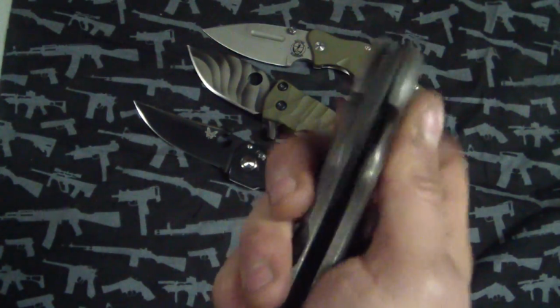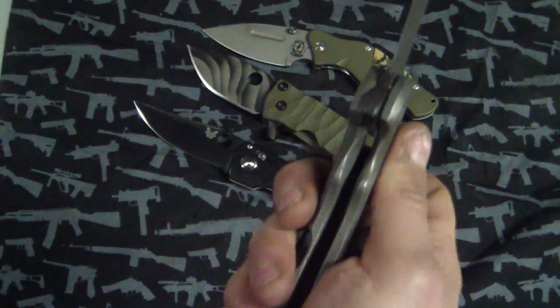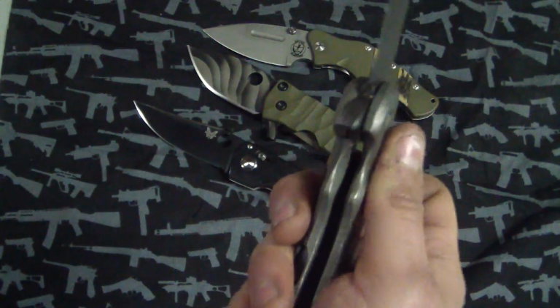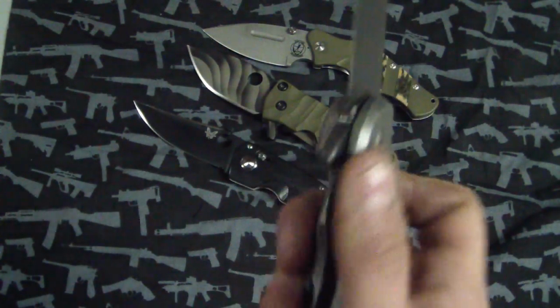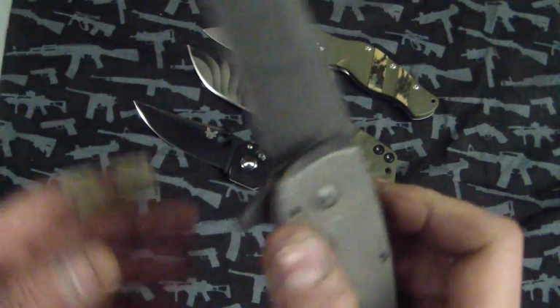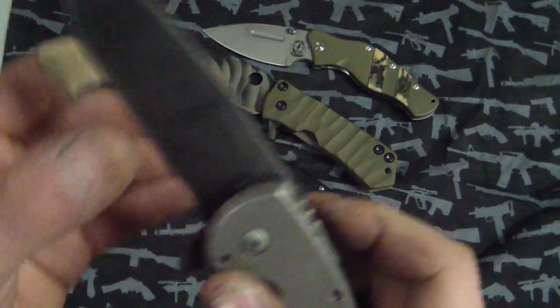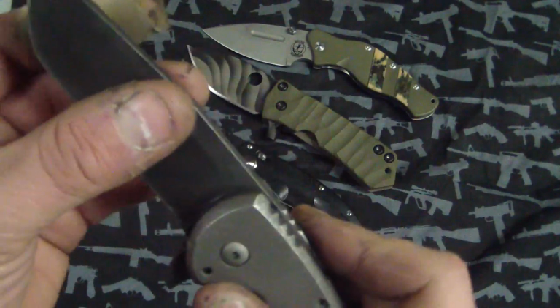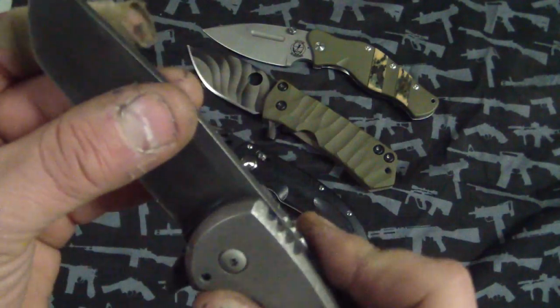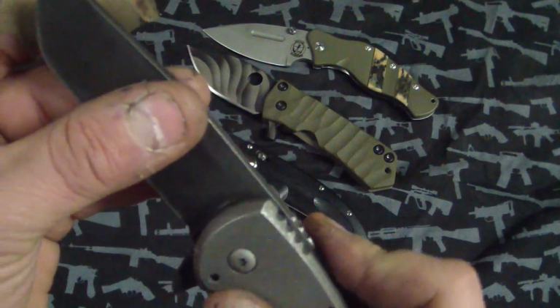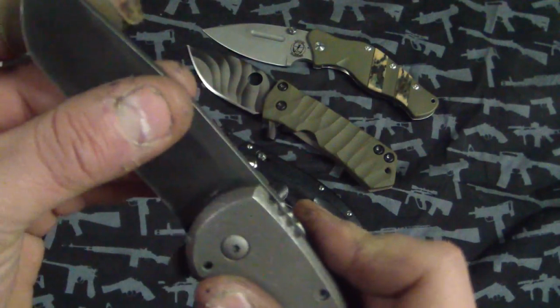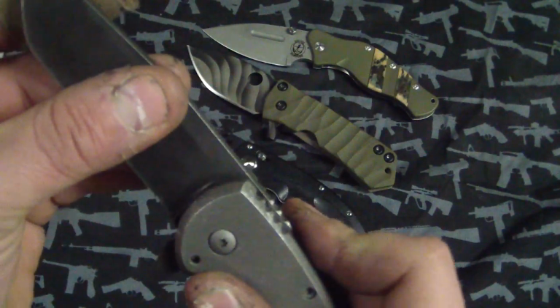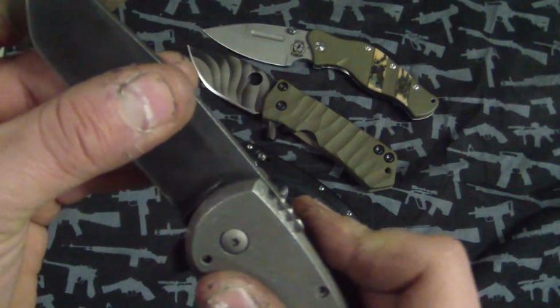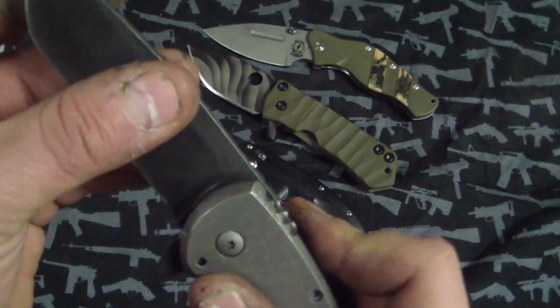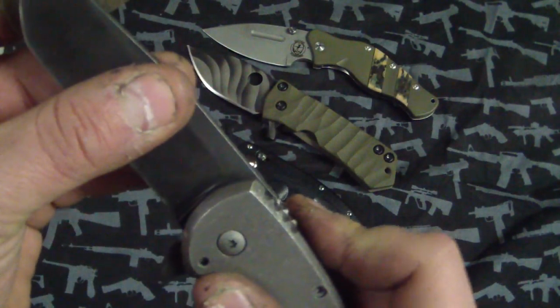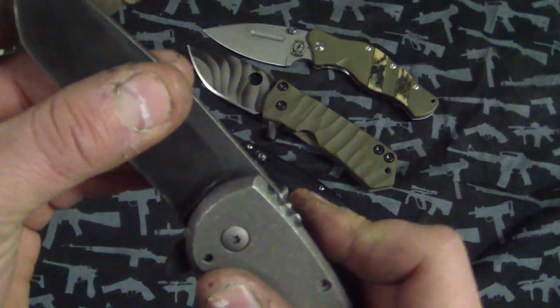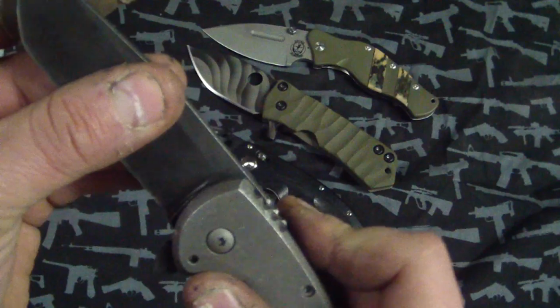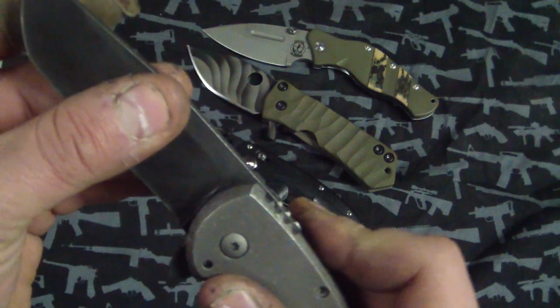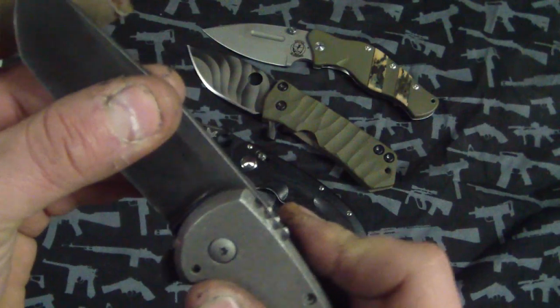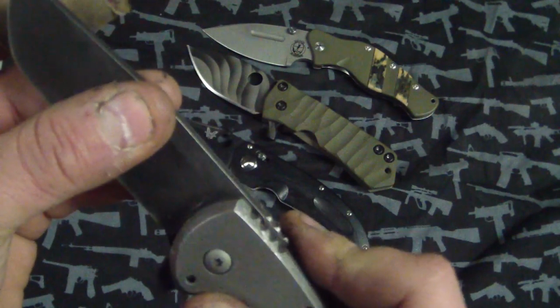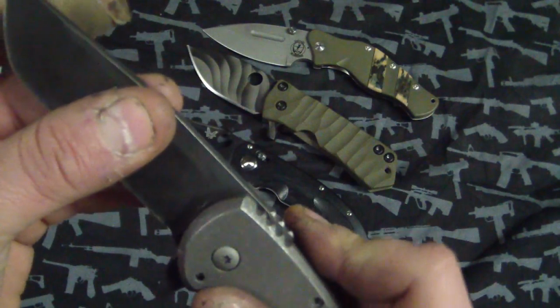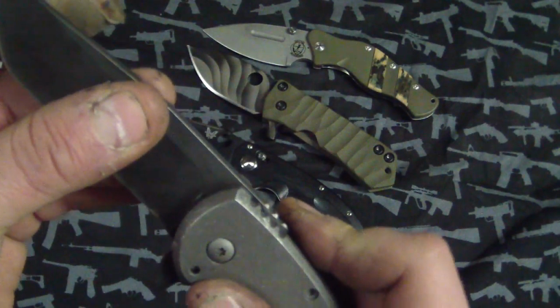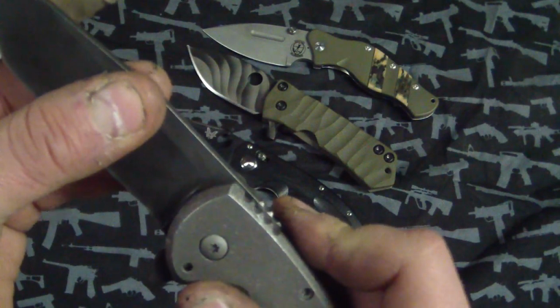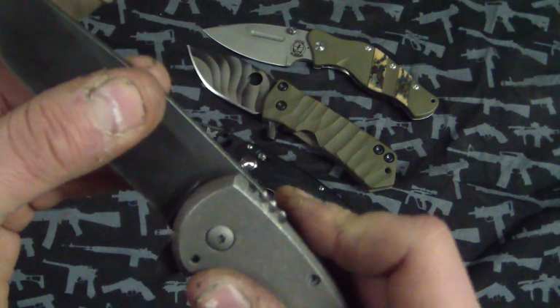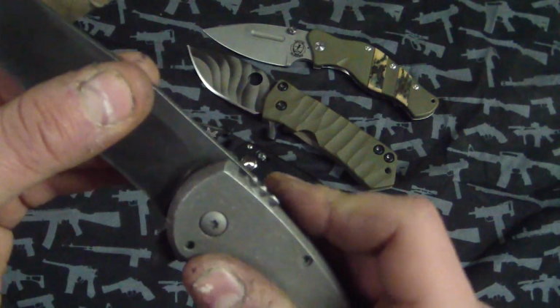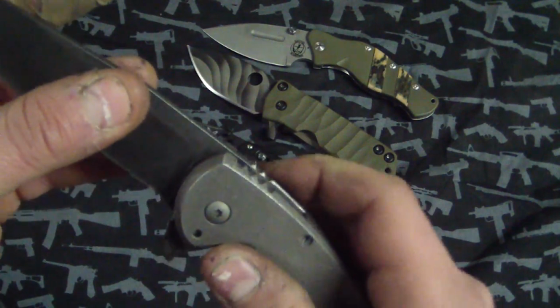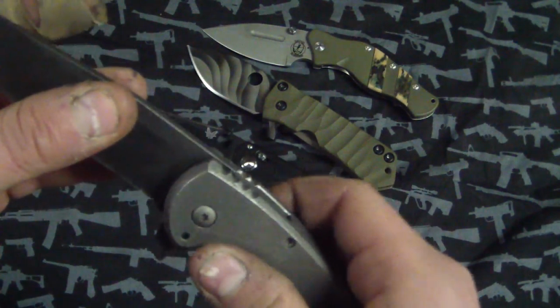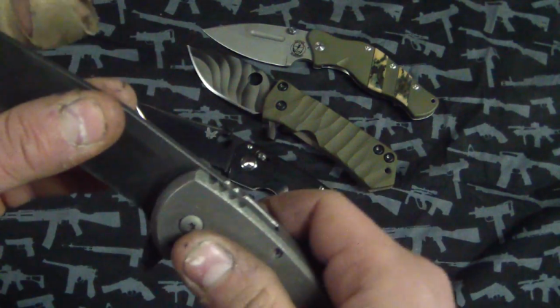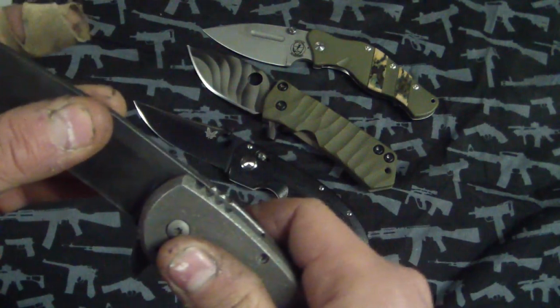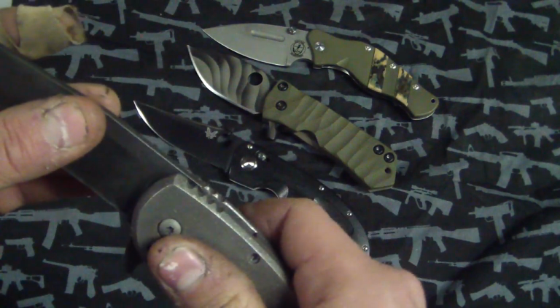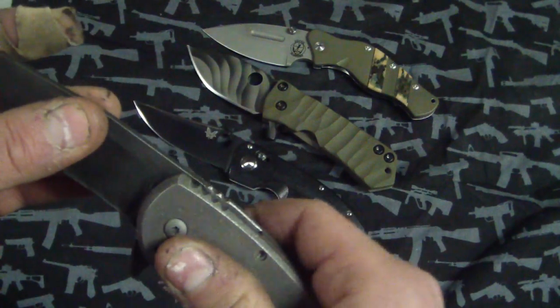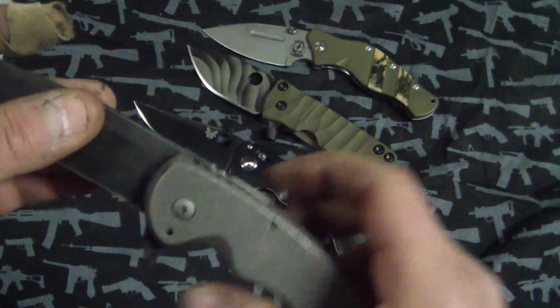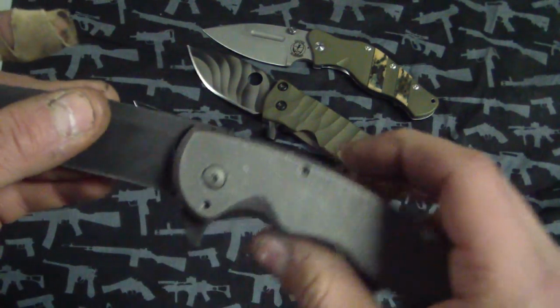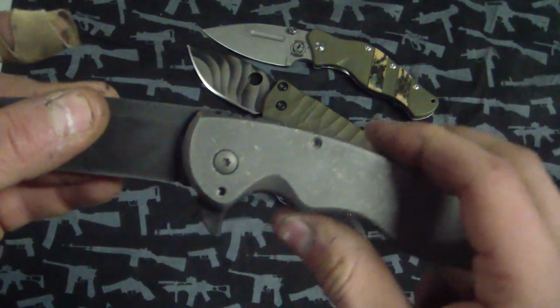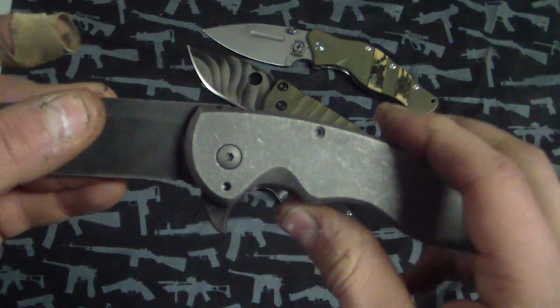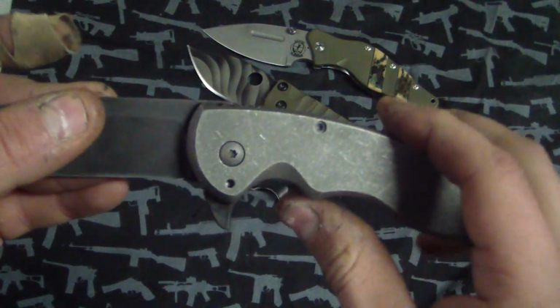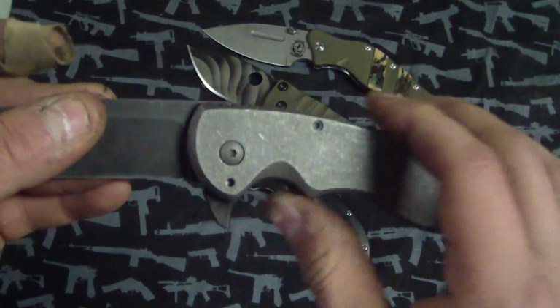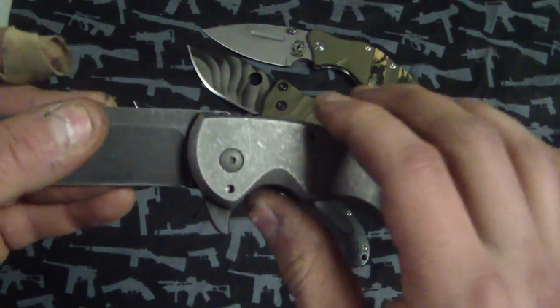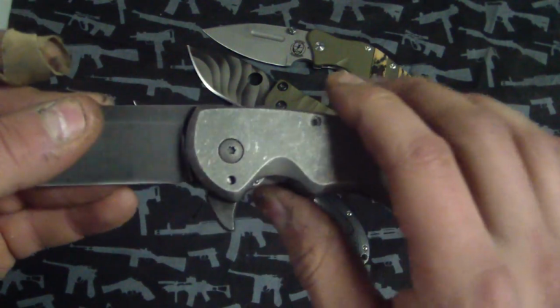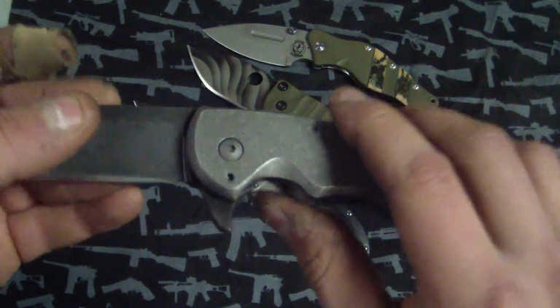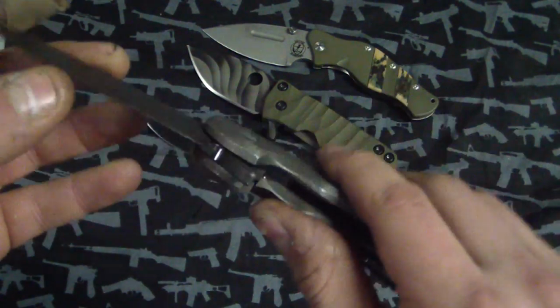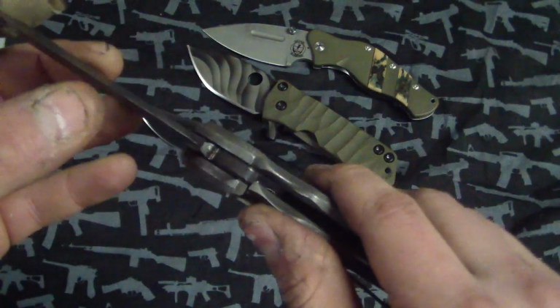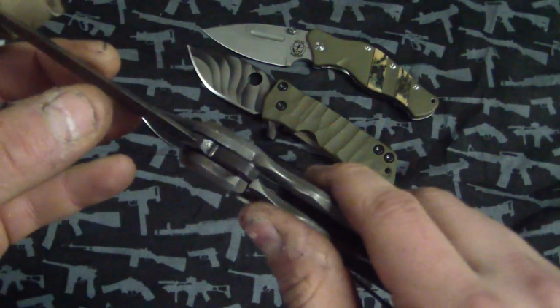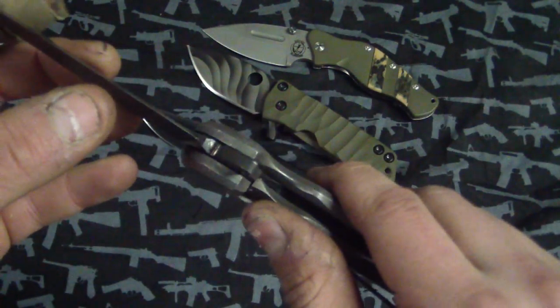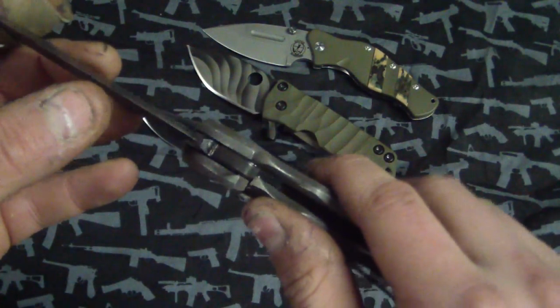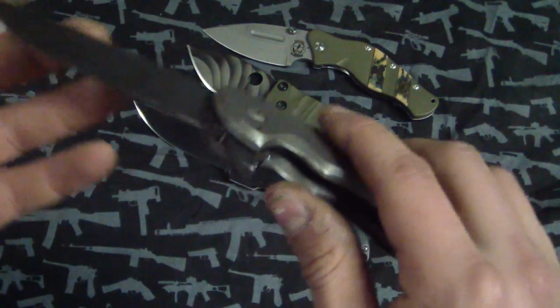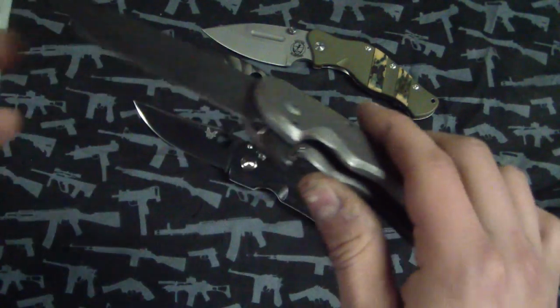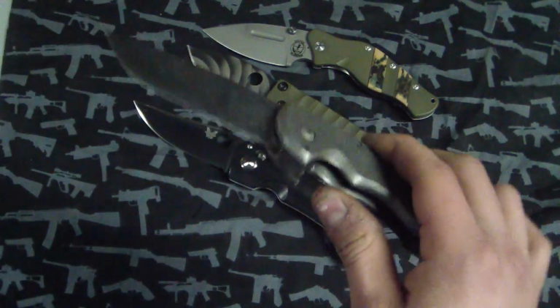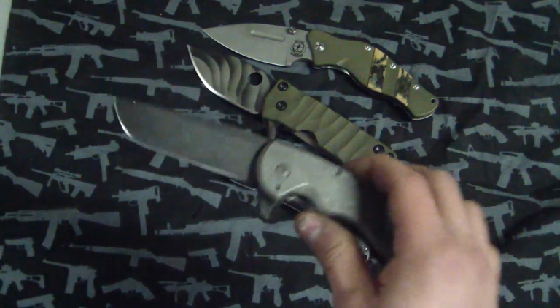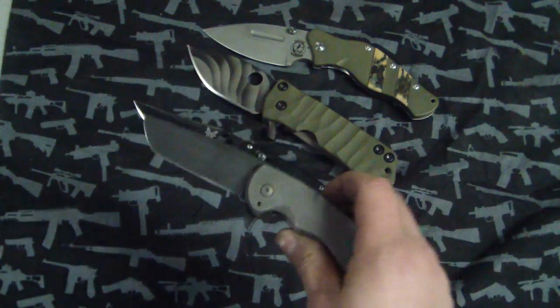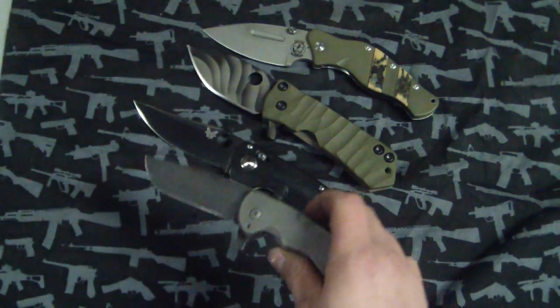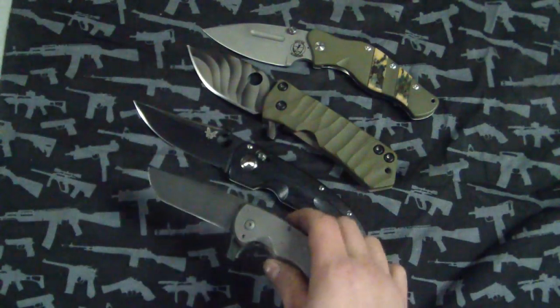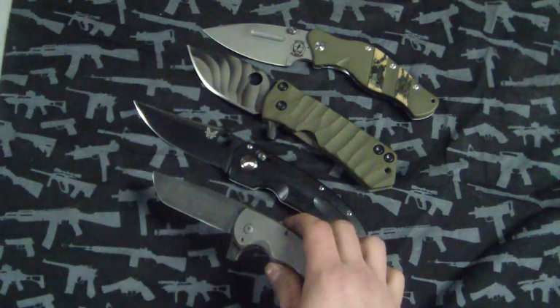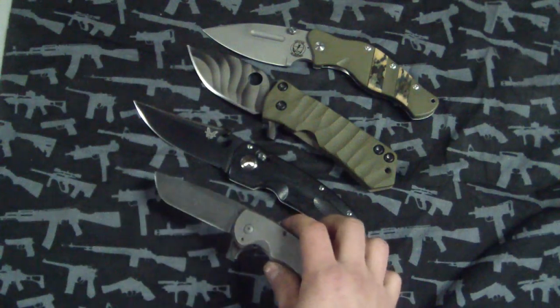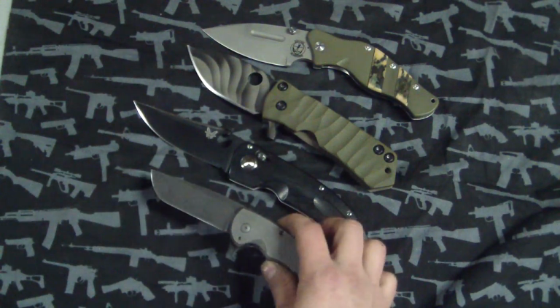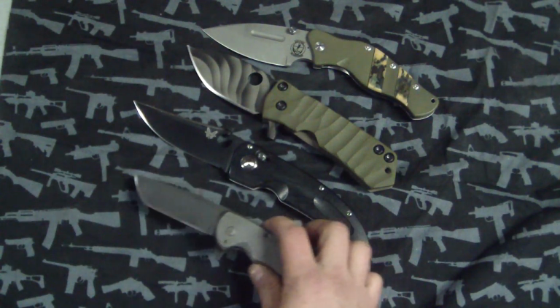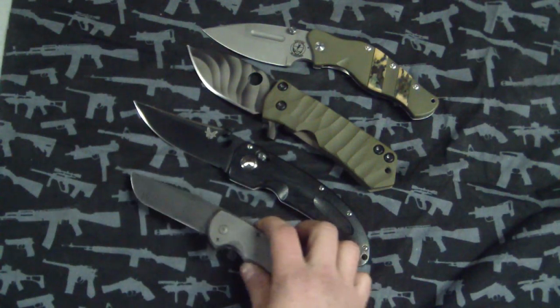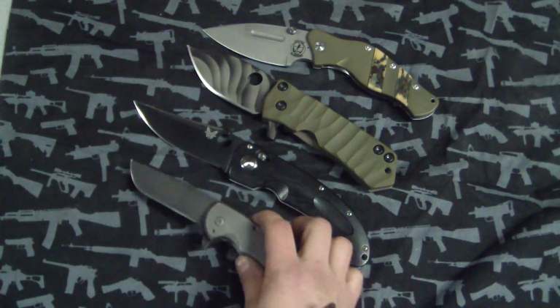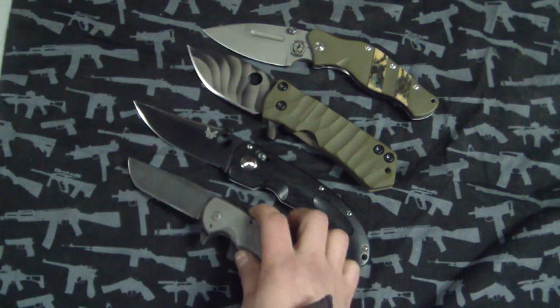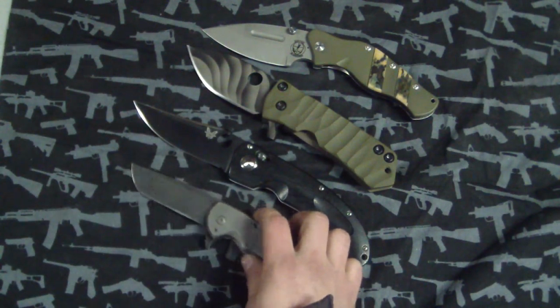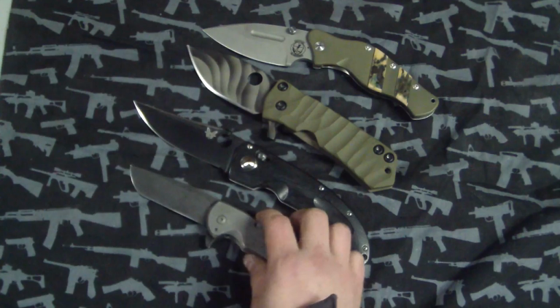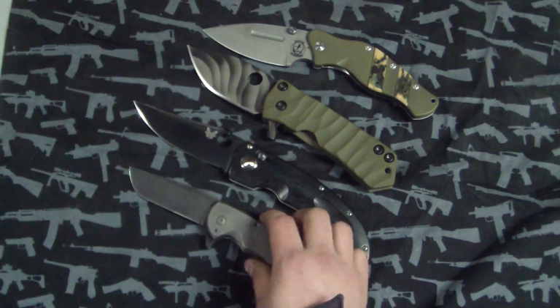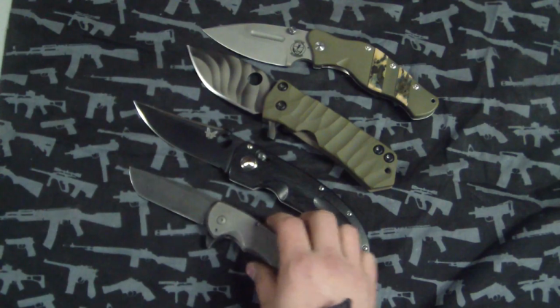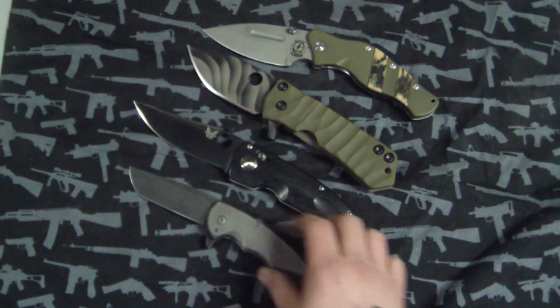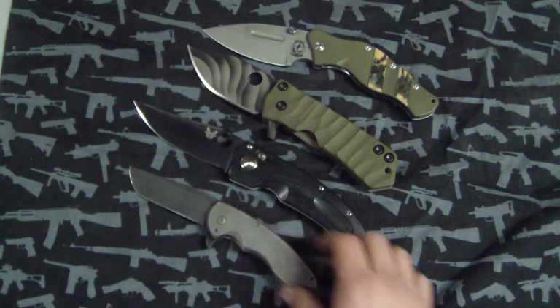I noticed it's got a little bit of blade play - I think it's because I haven't tightened the pivot, that's probably why.